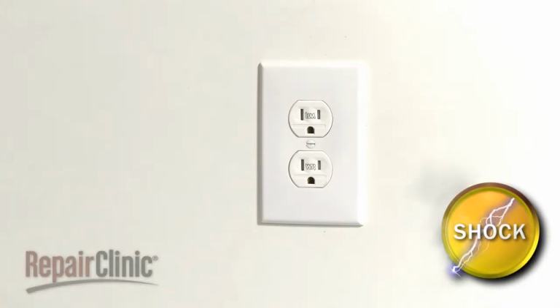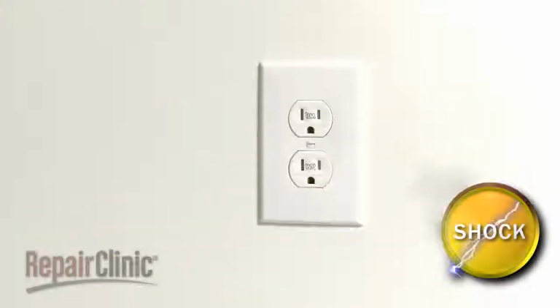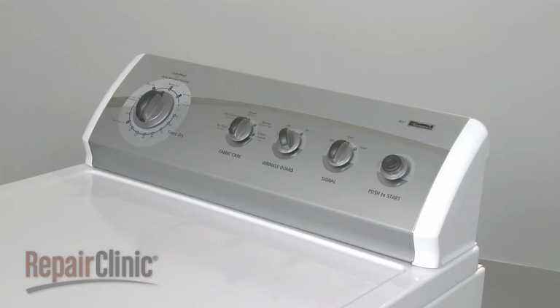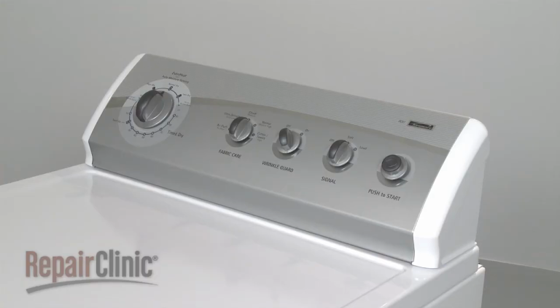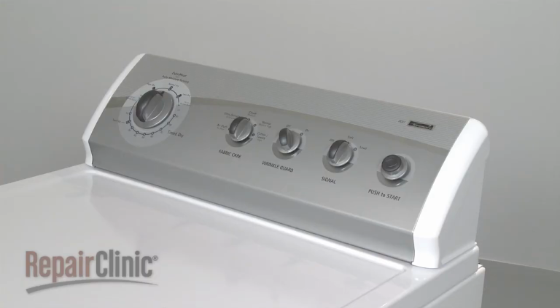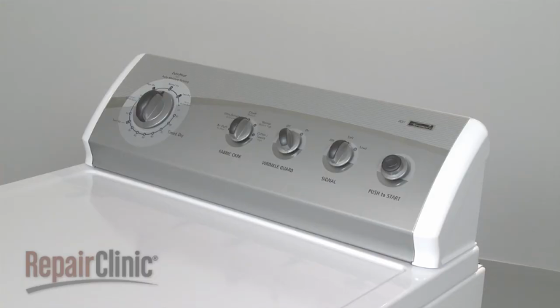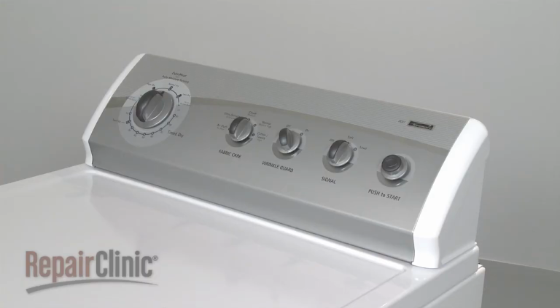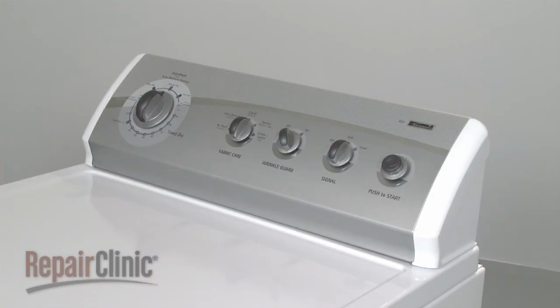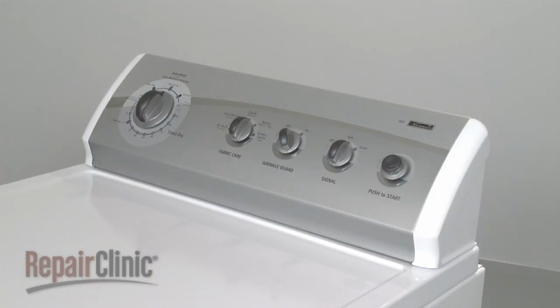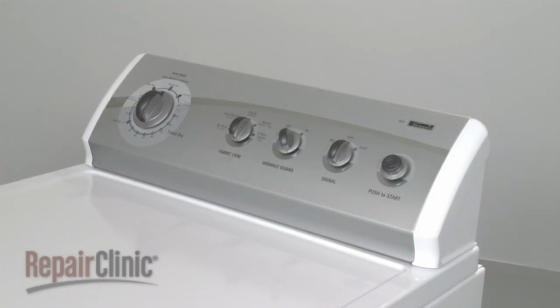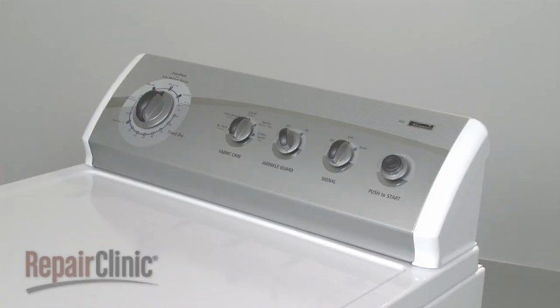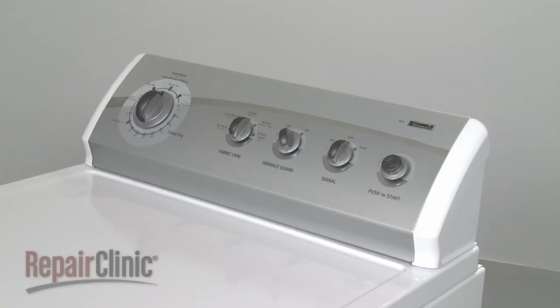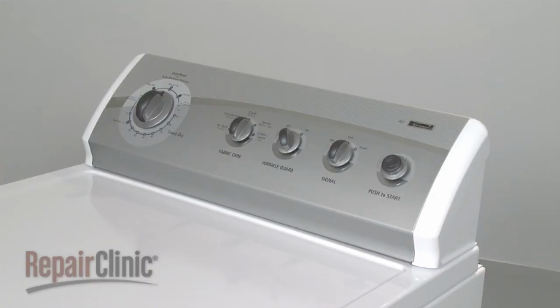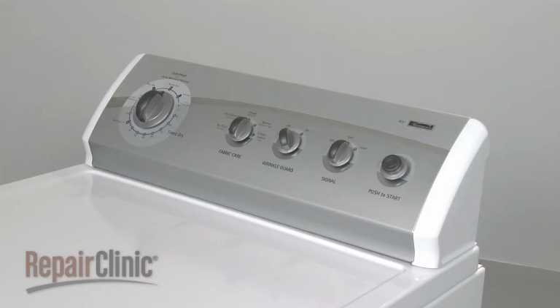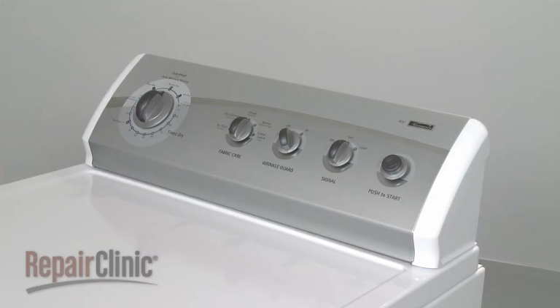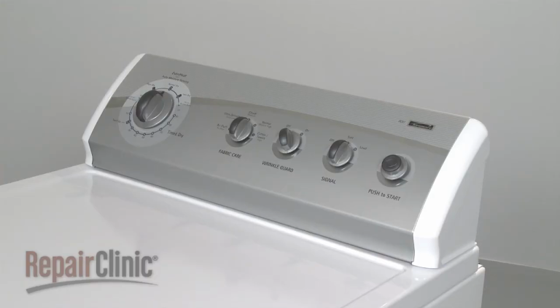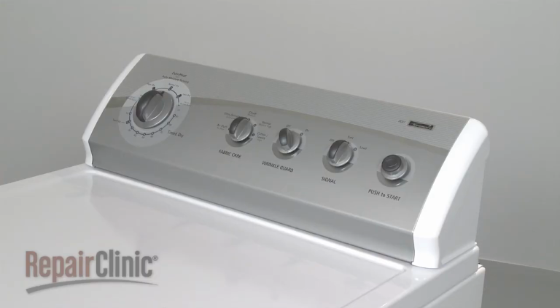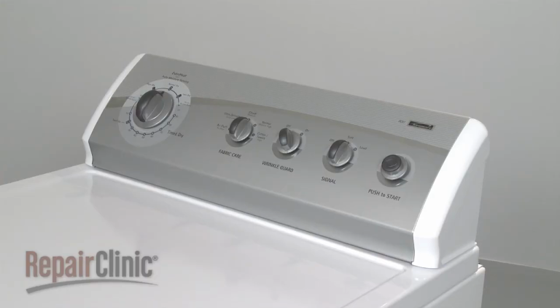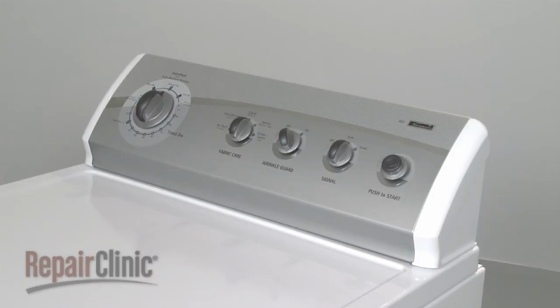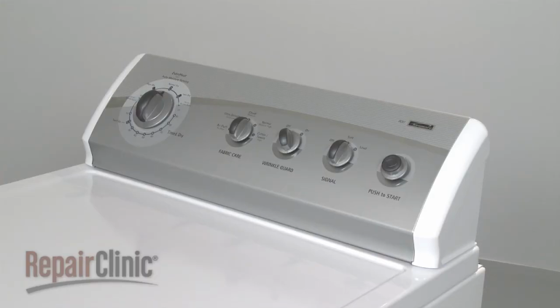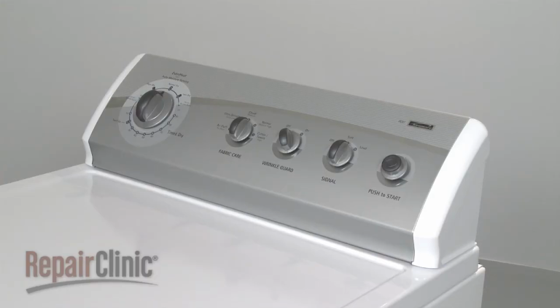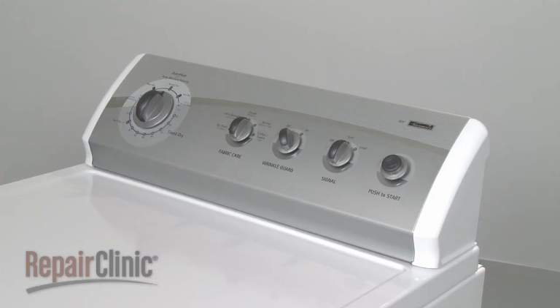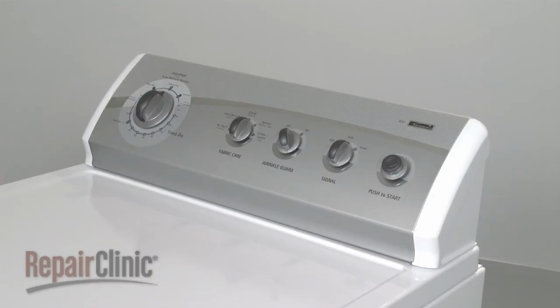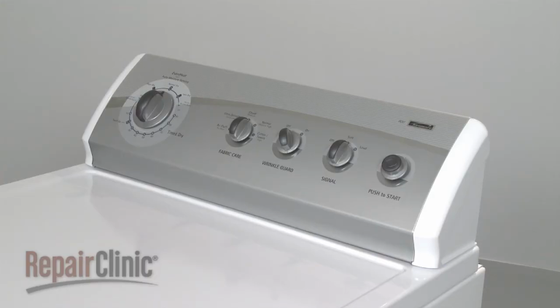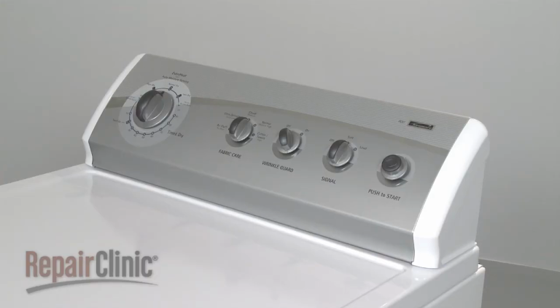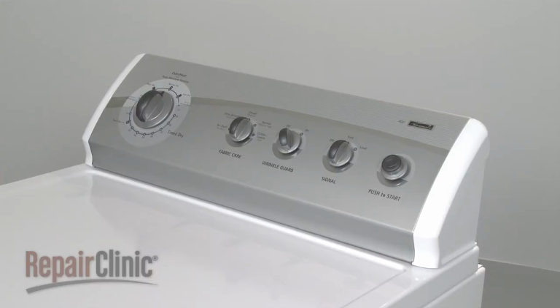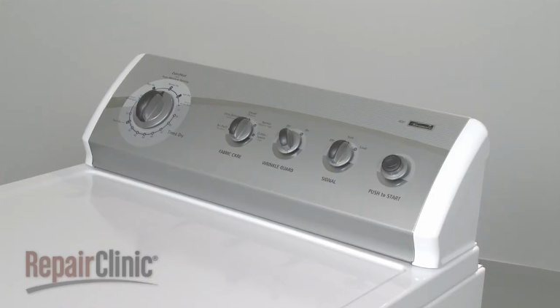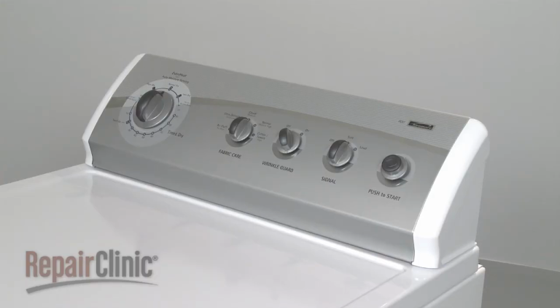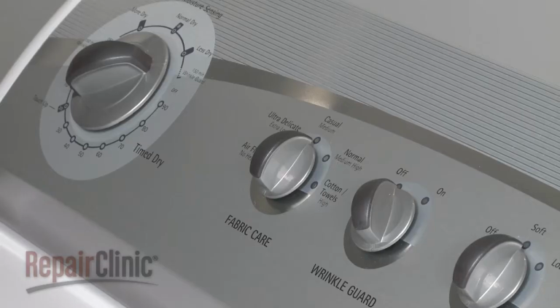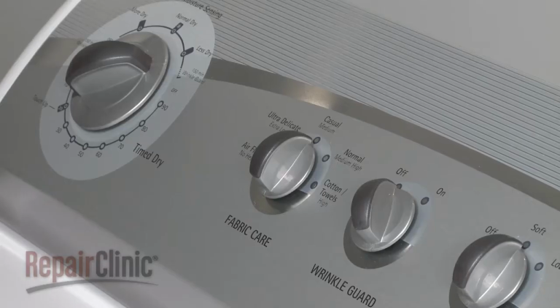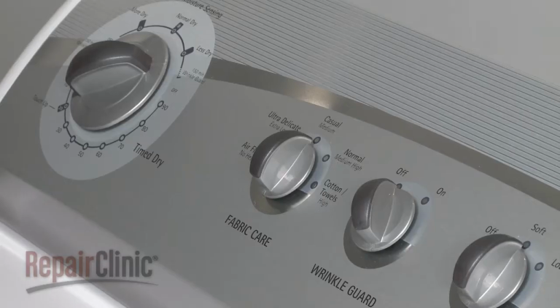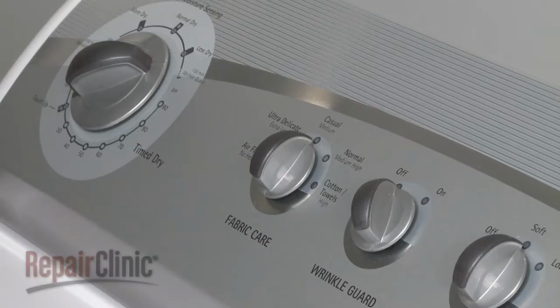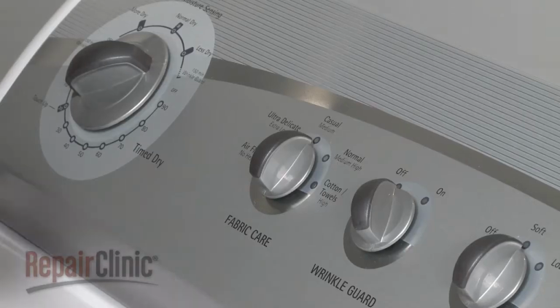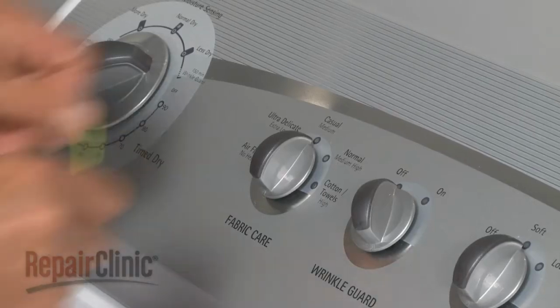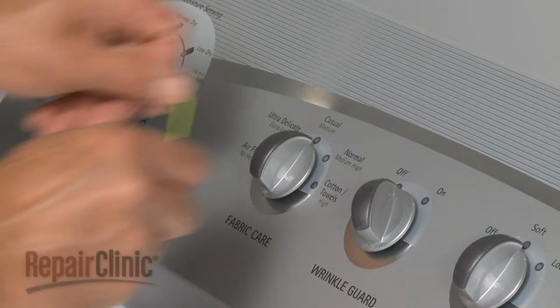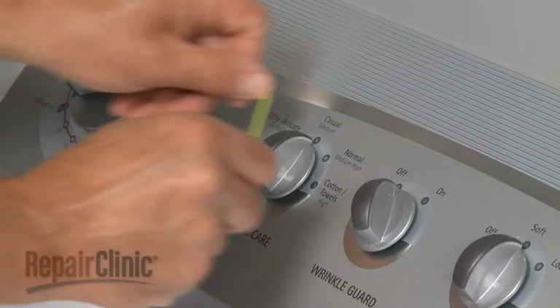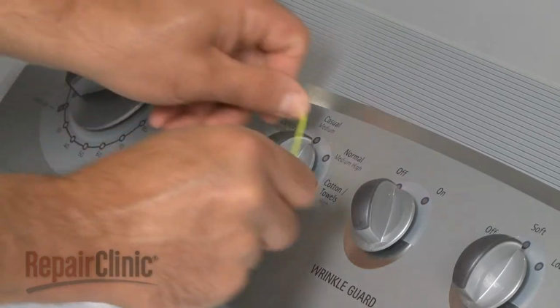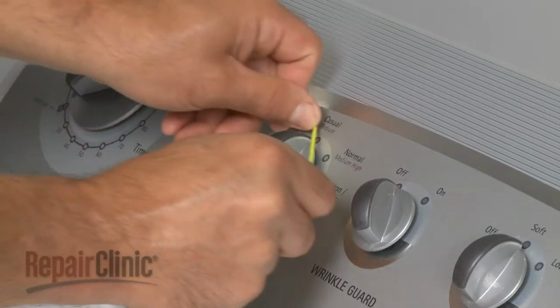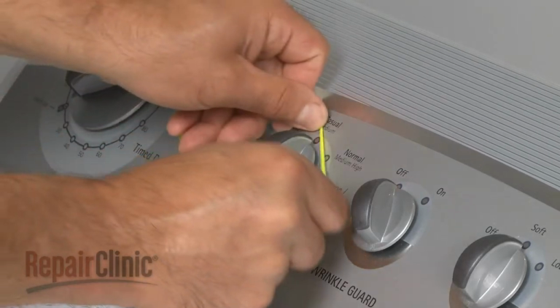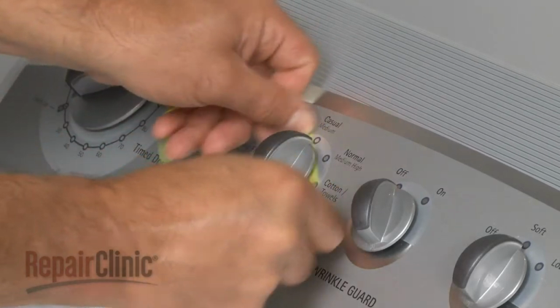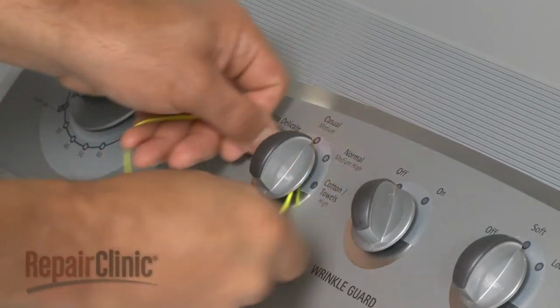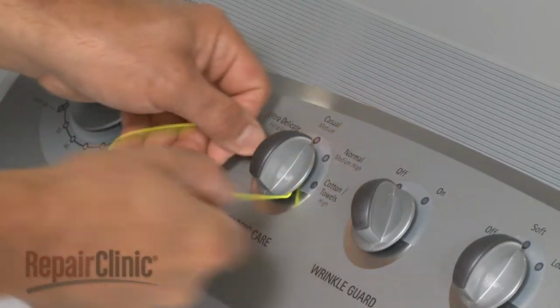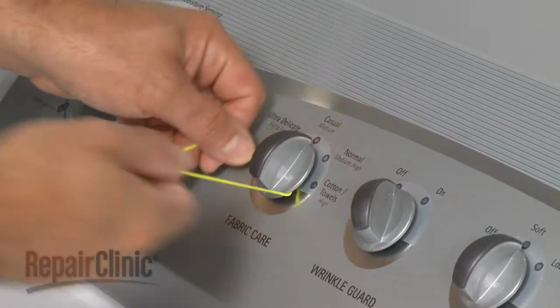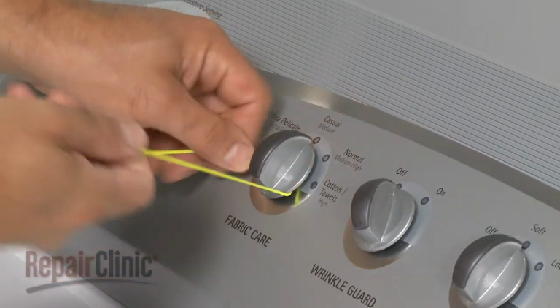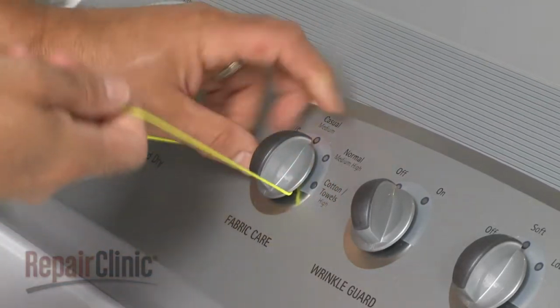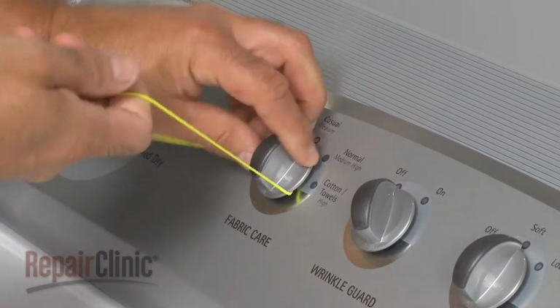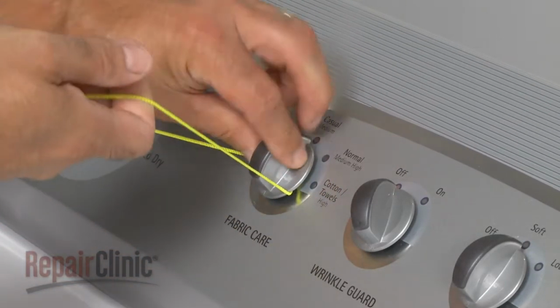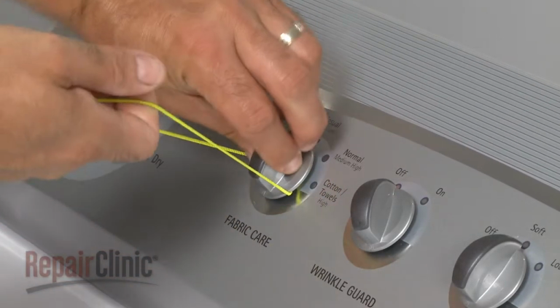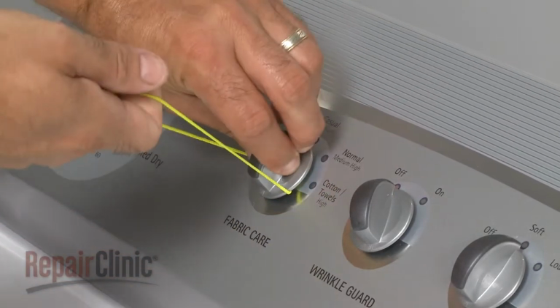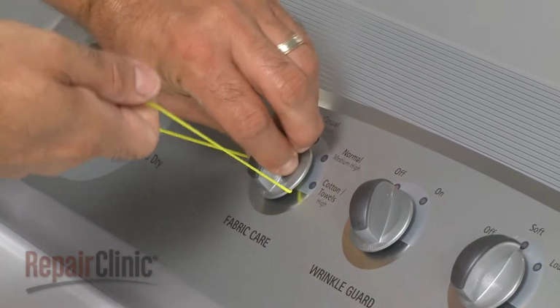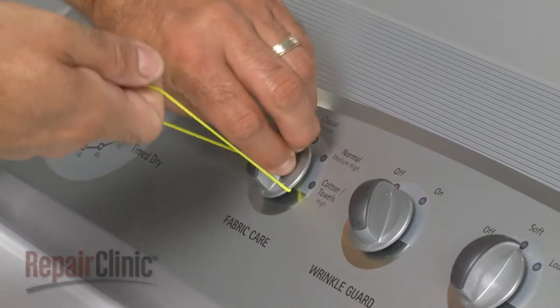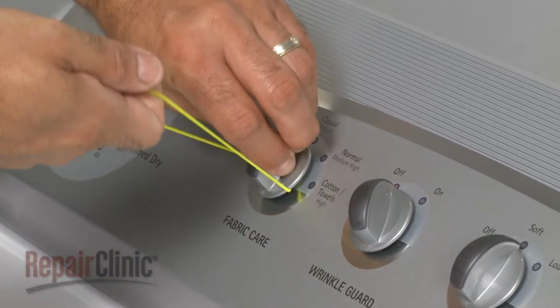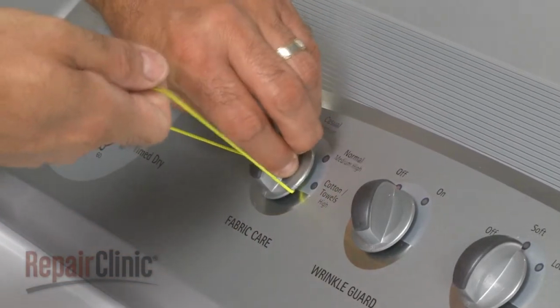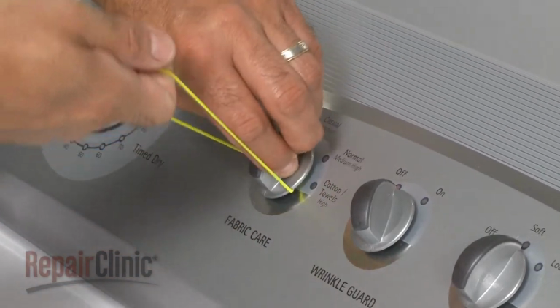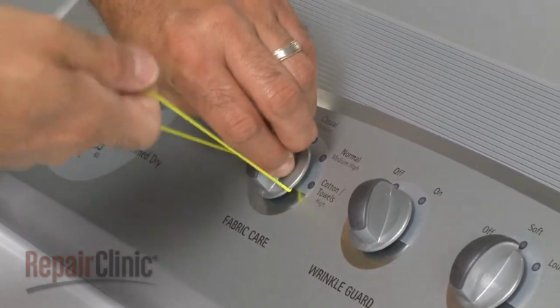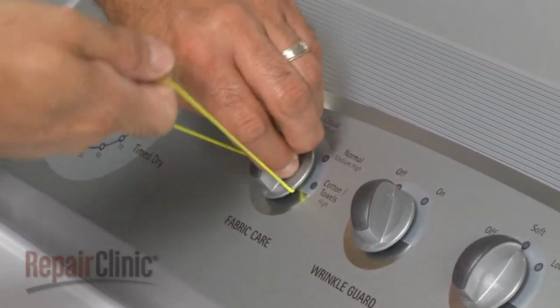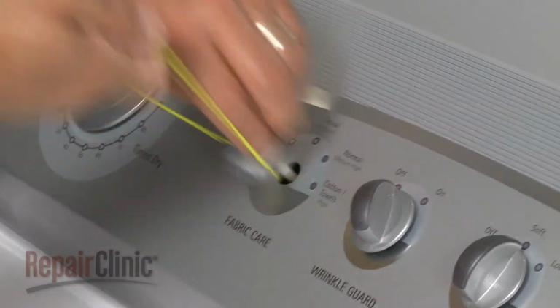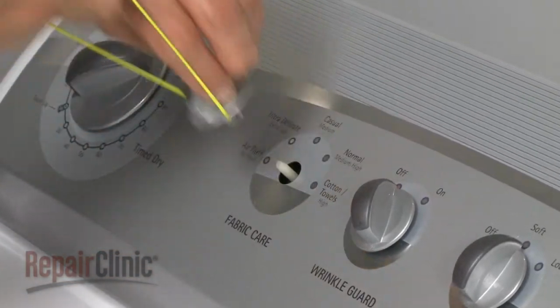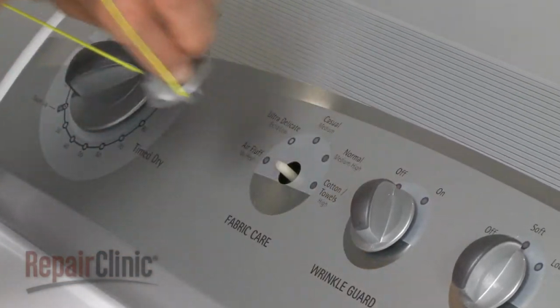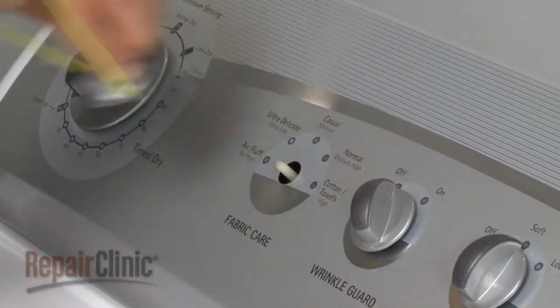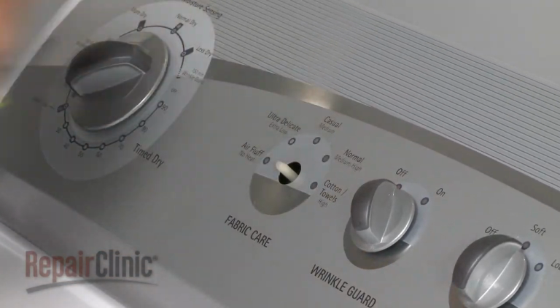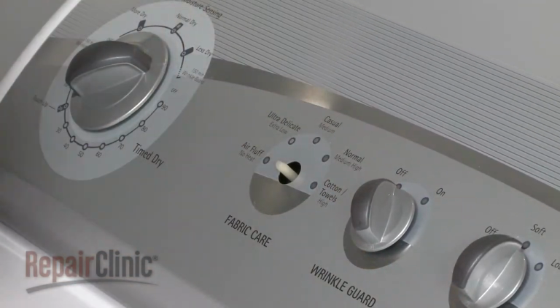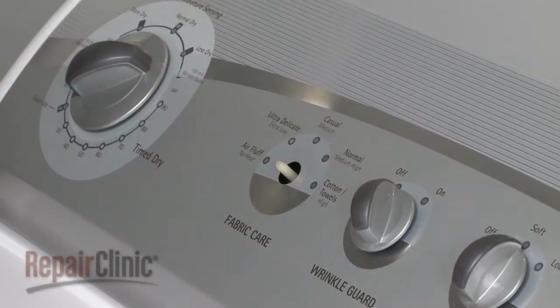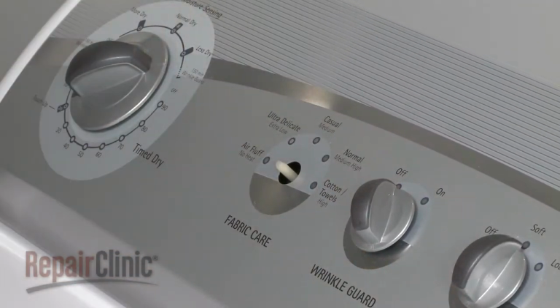Your first step is to remove the temperature selection knob. This may require some effort. You can use string or wire to help pry it off.